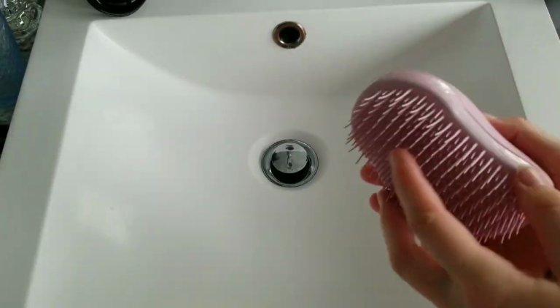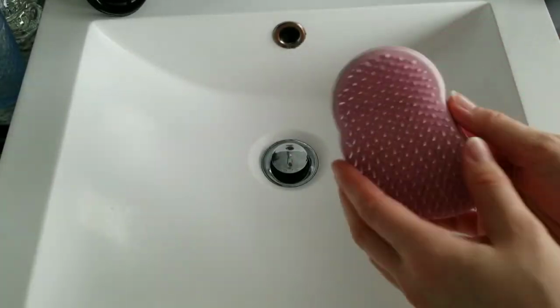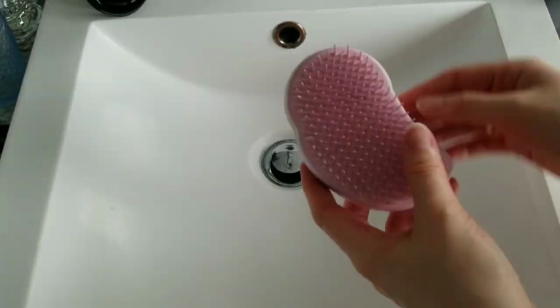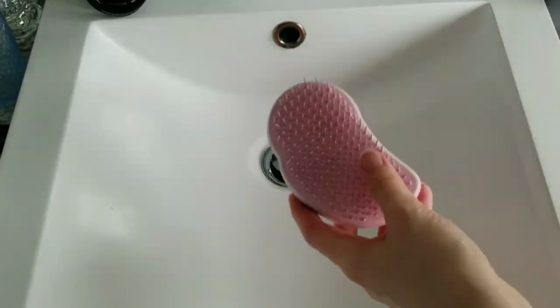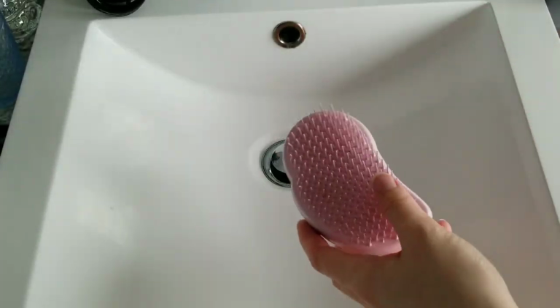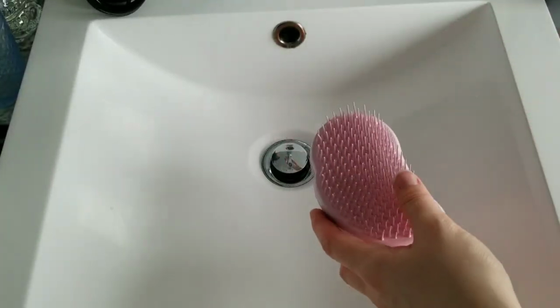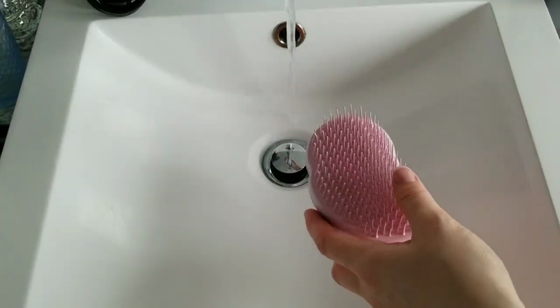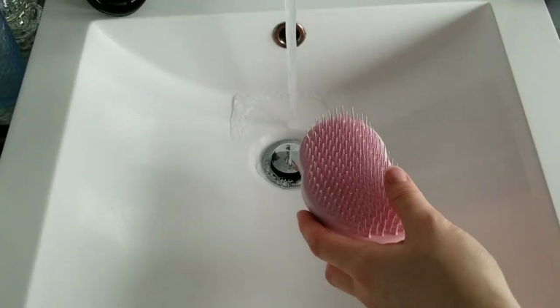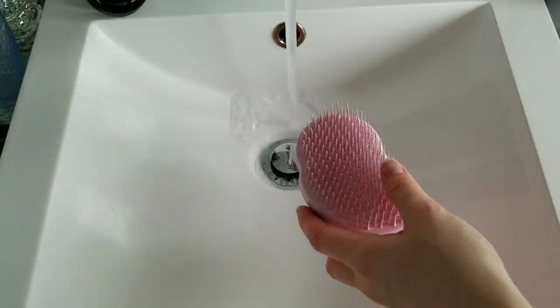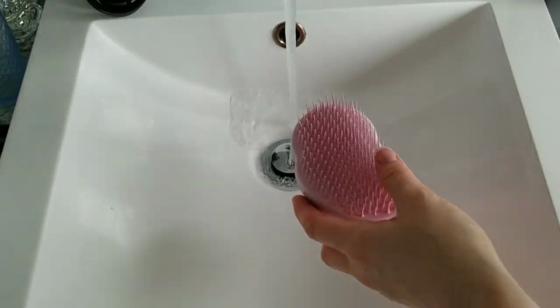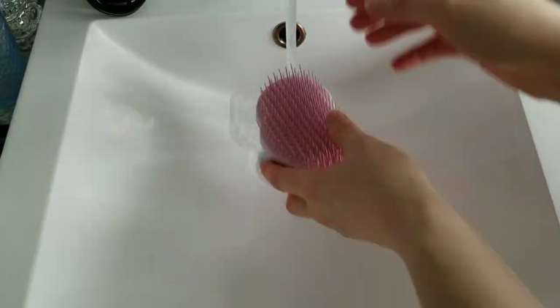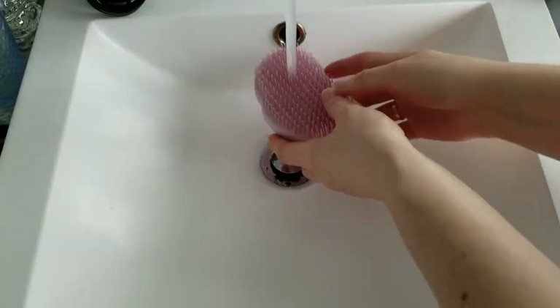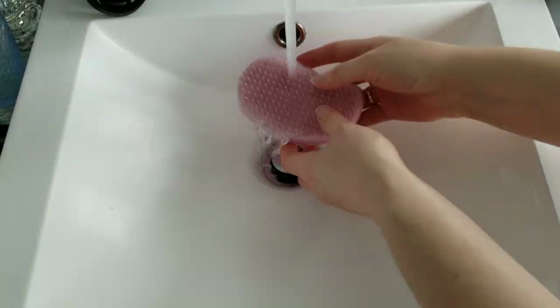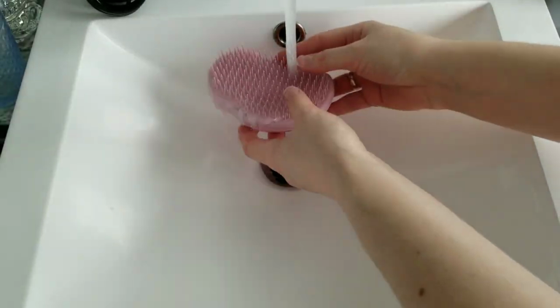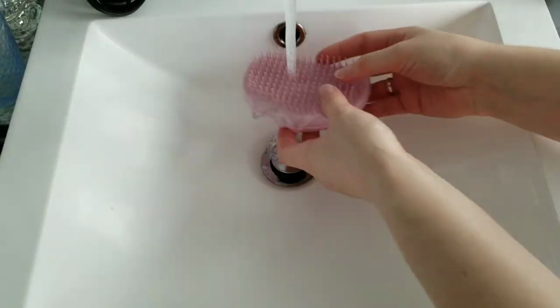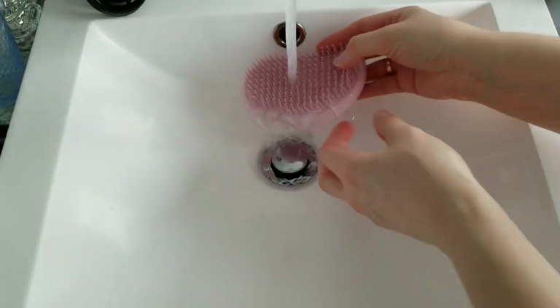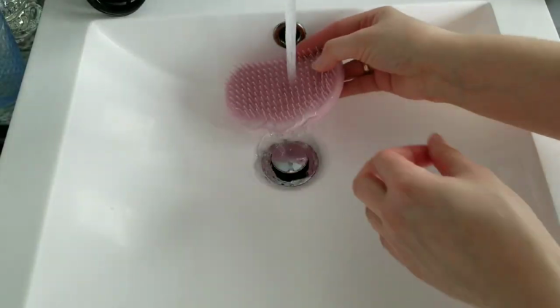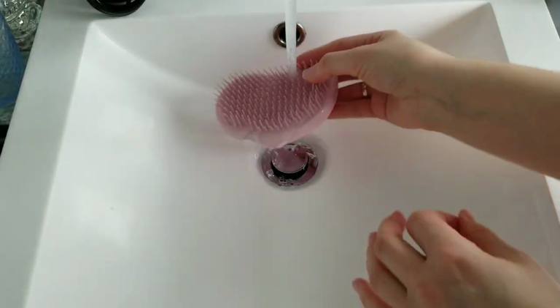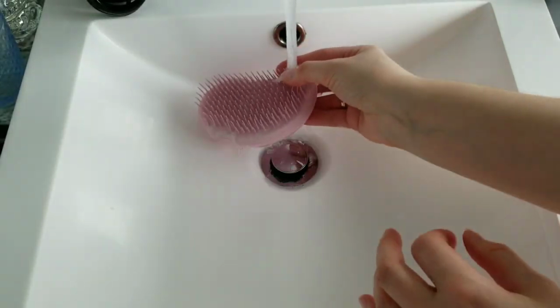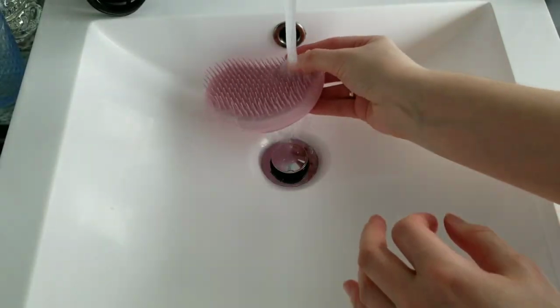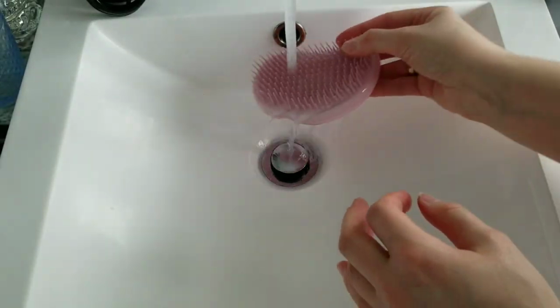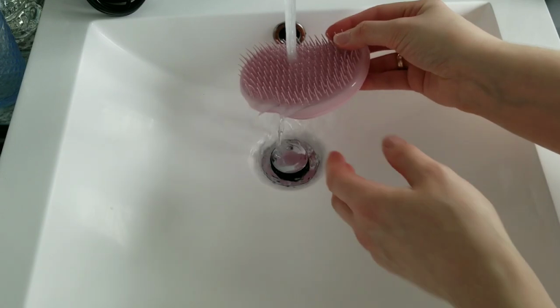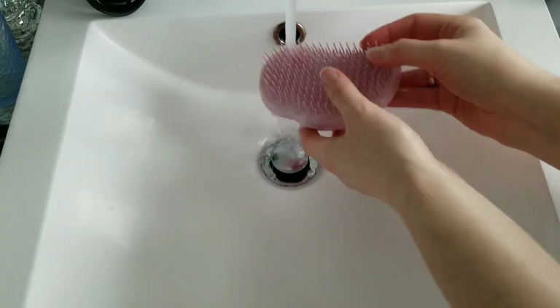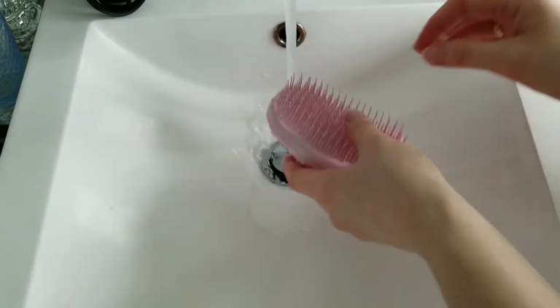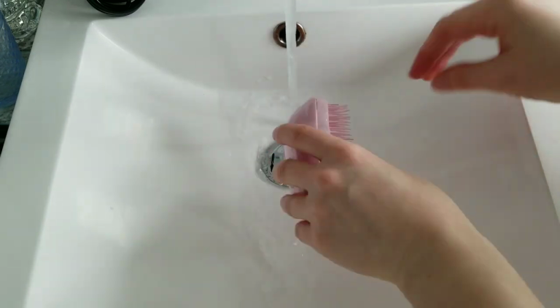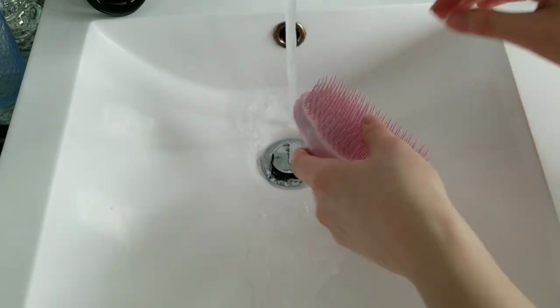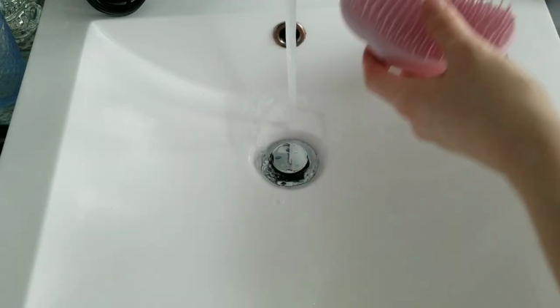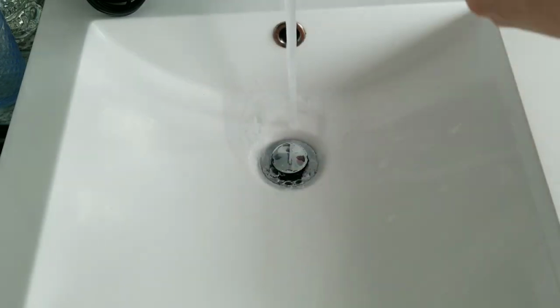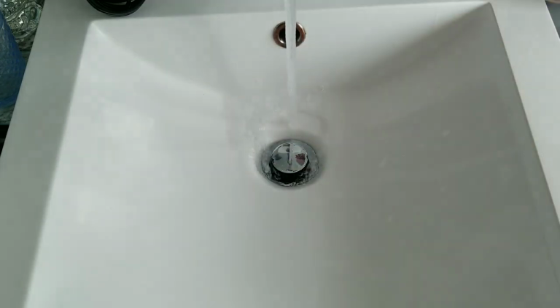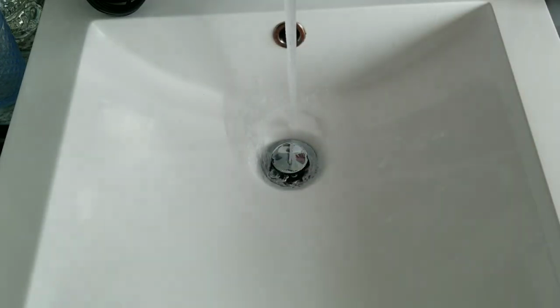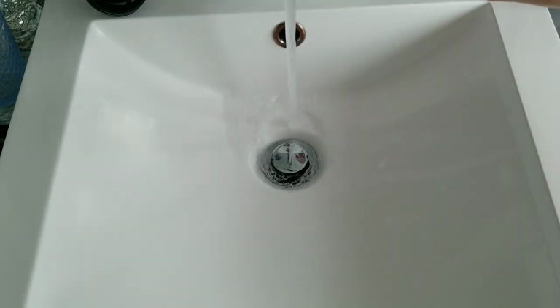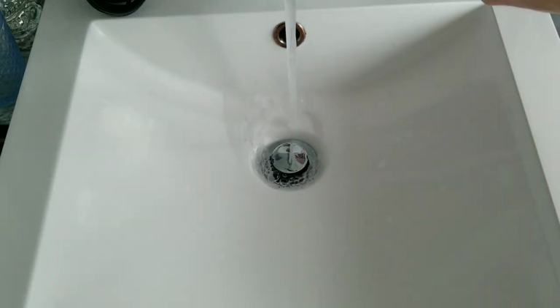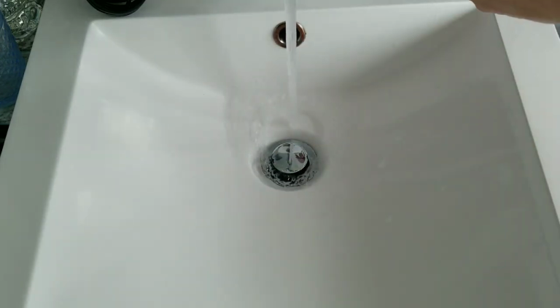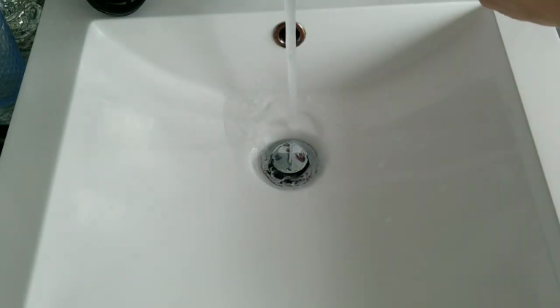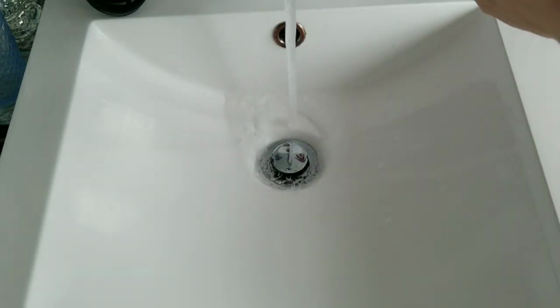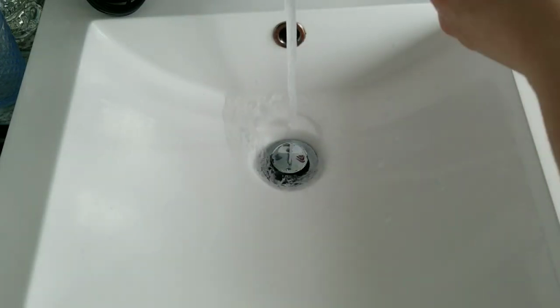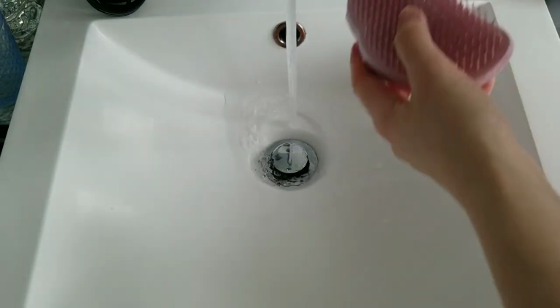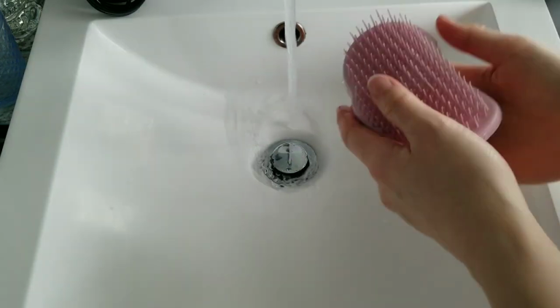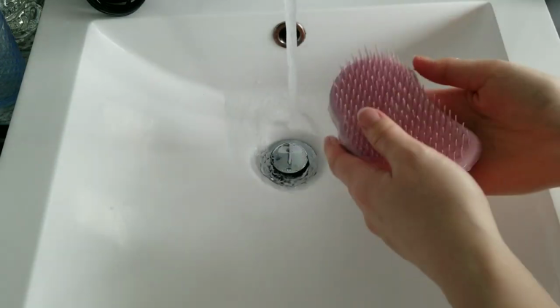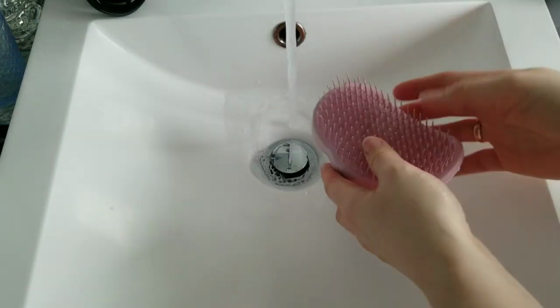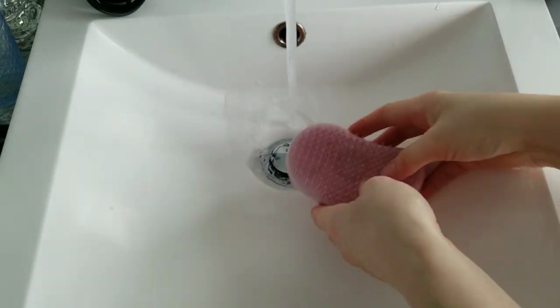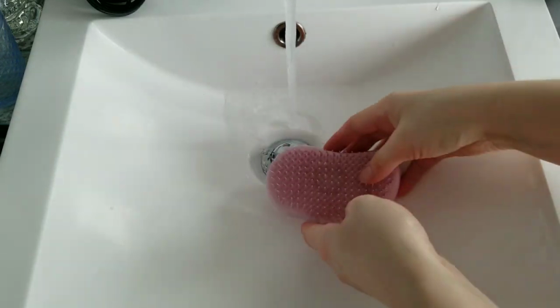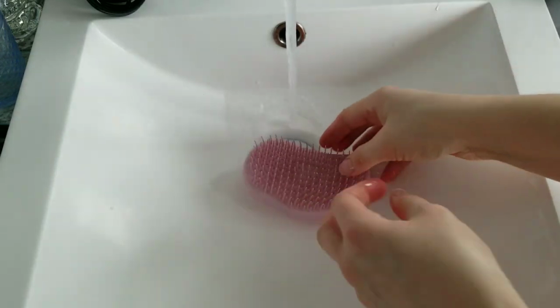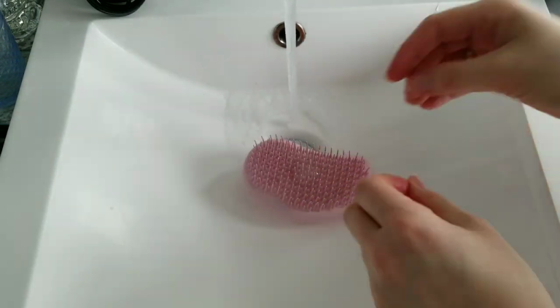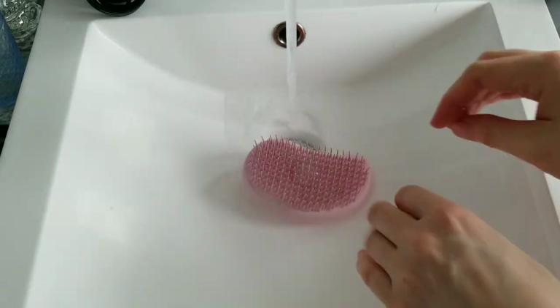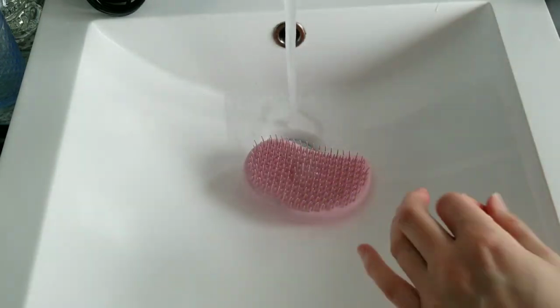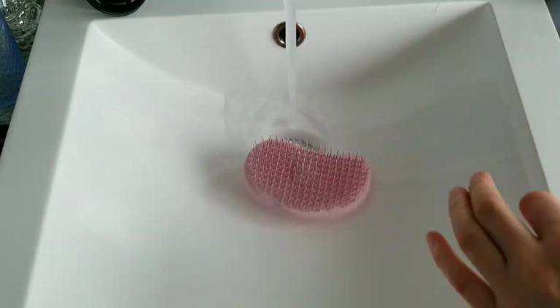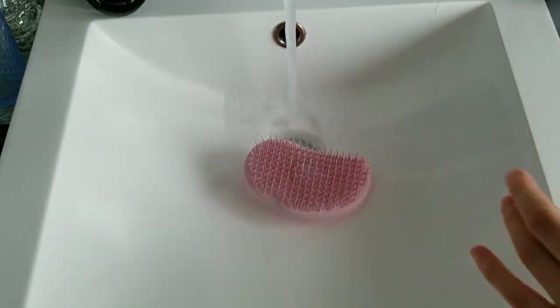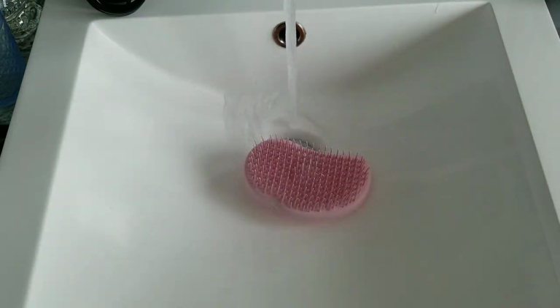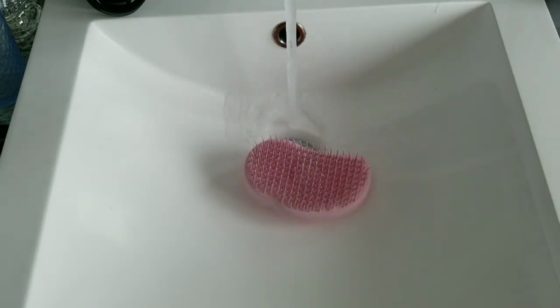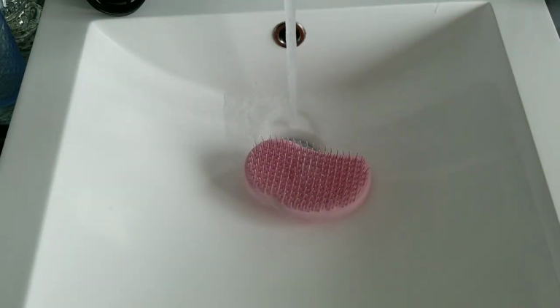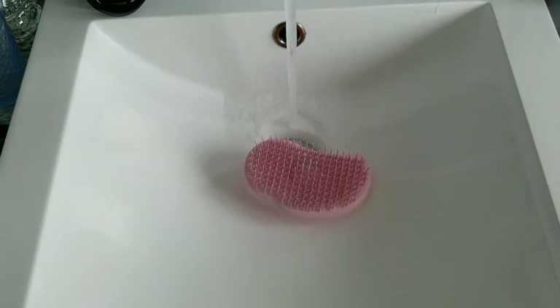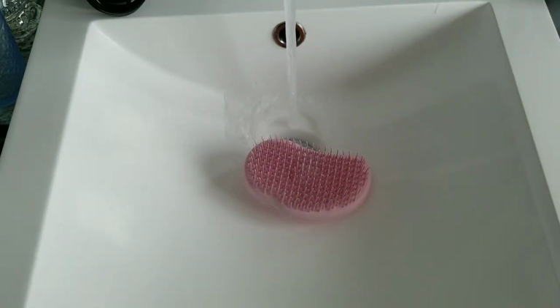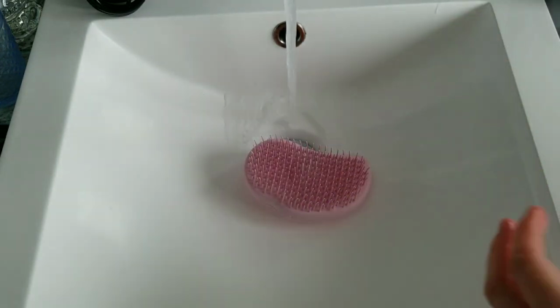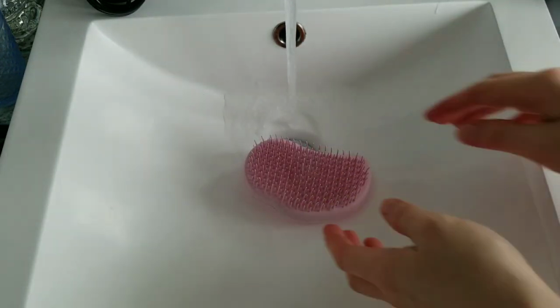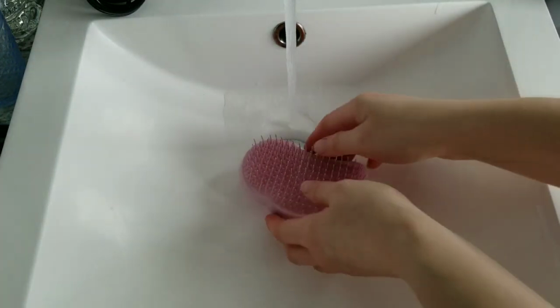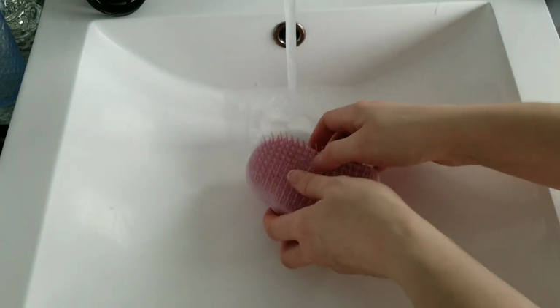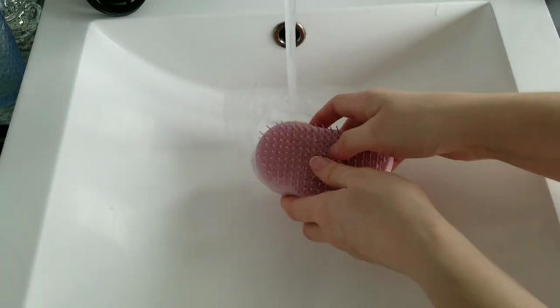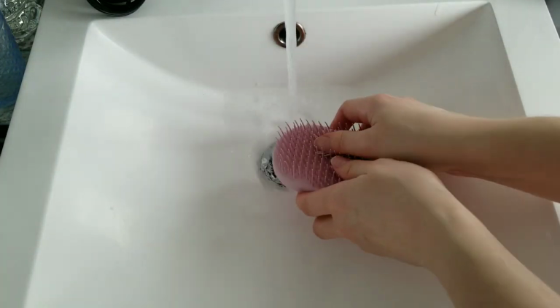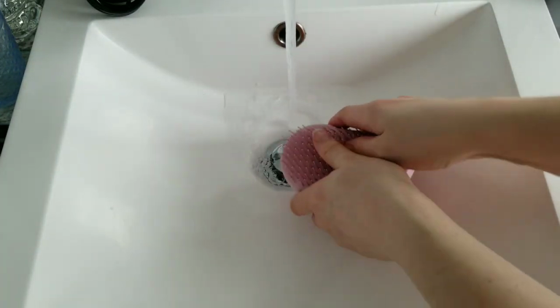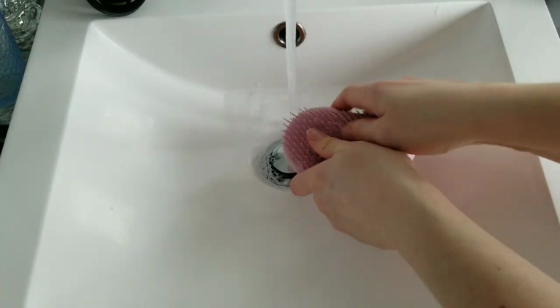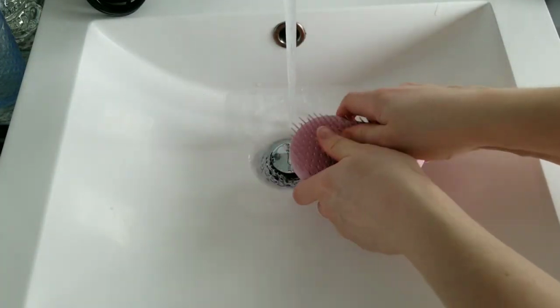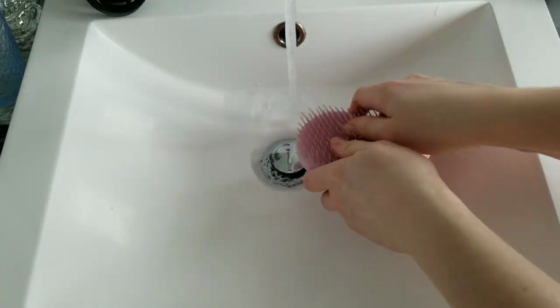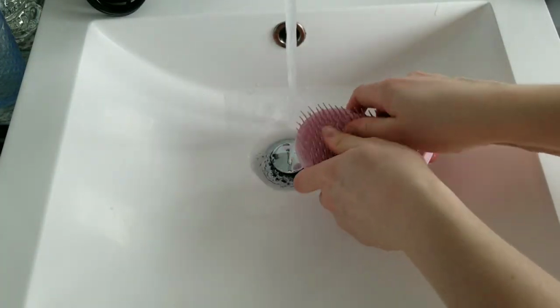And the last for today is hairbrushes. Everyone knows that they should be cleaned weekly, but it never hurts to be reminded.